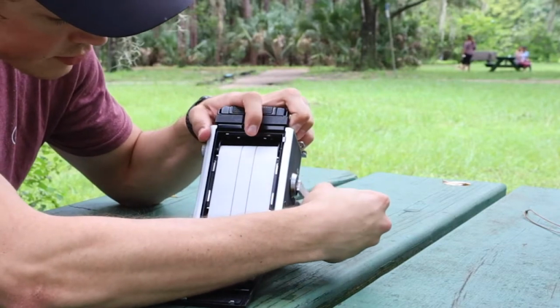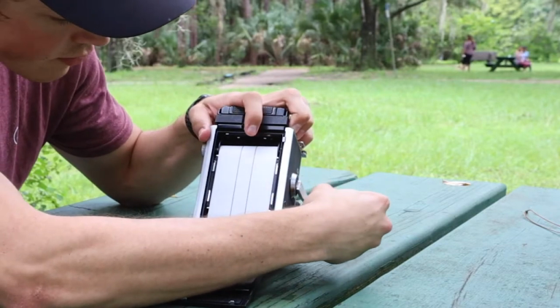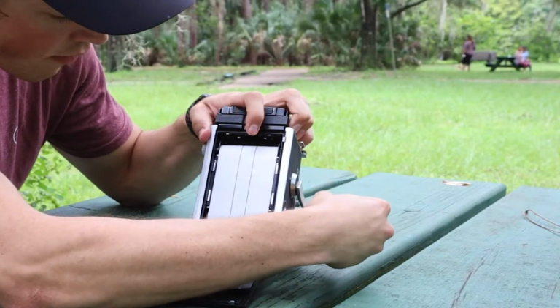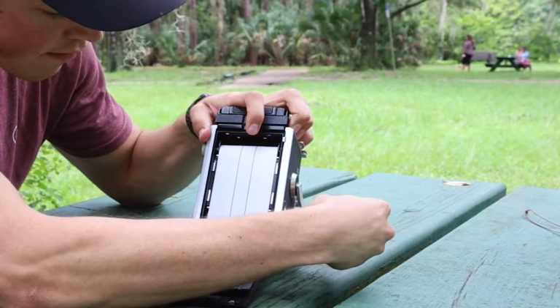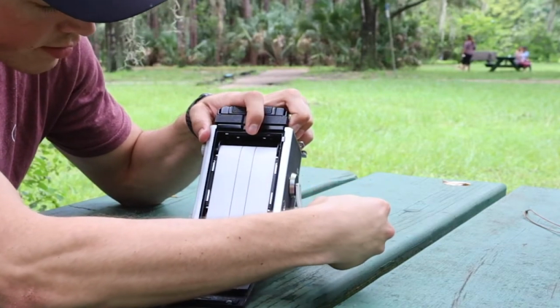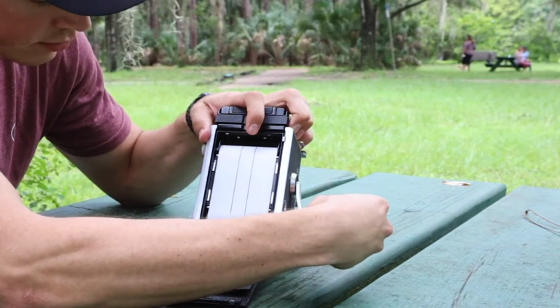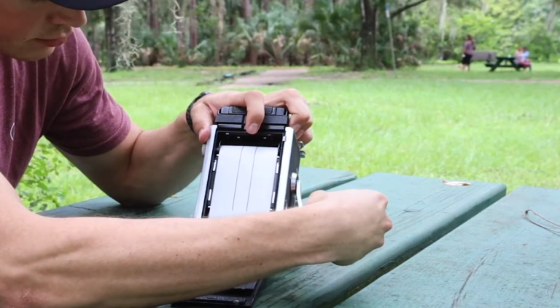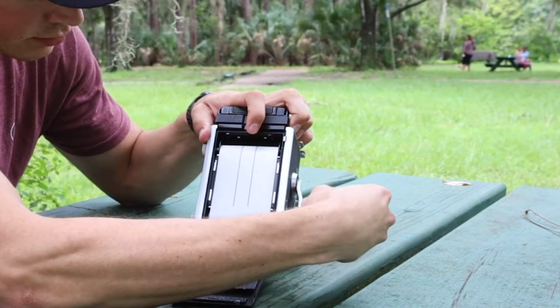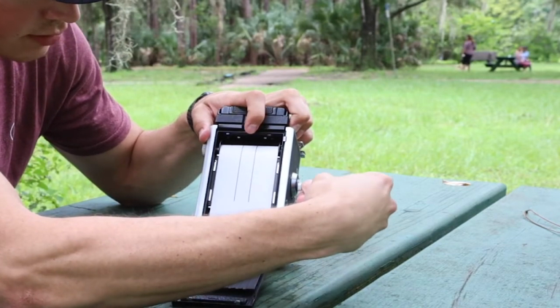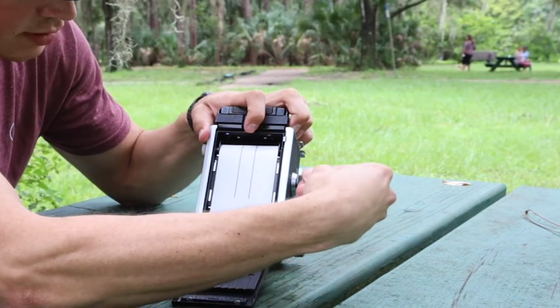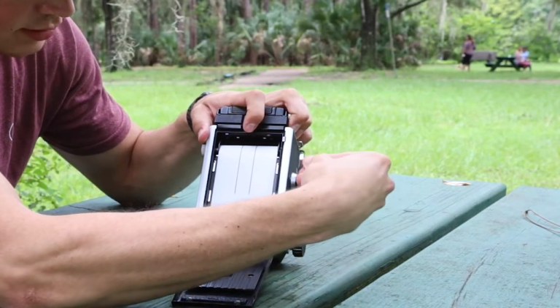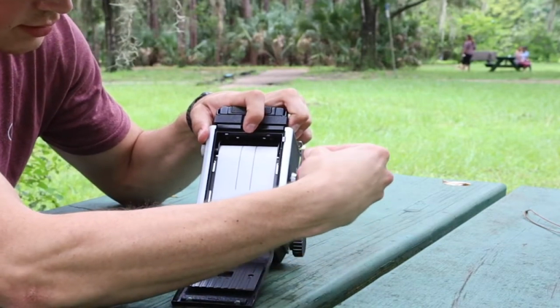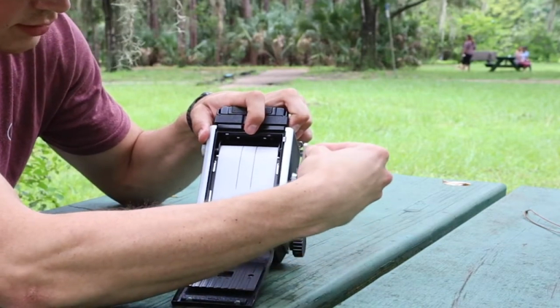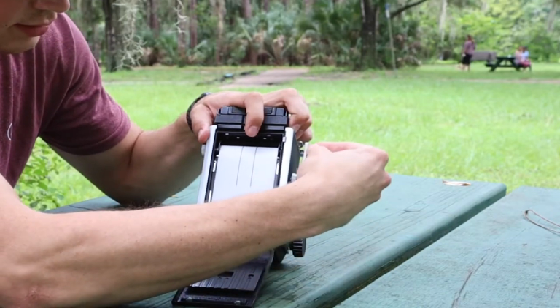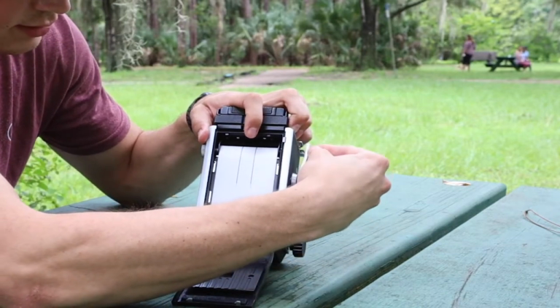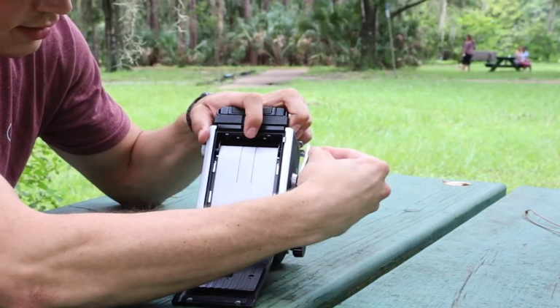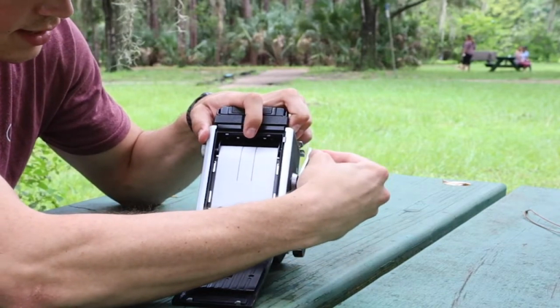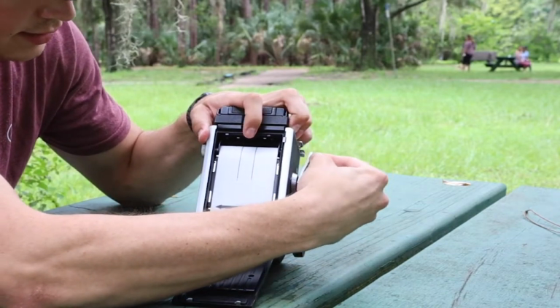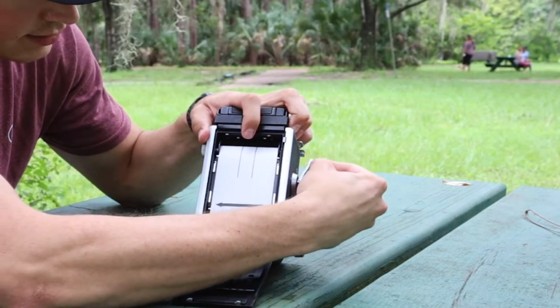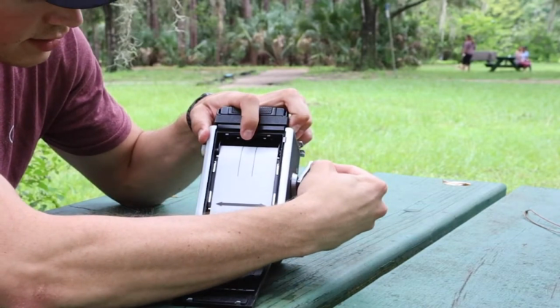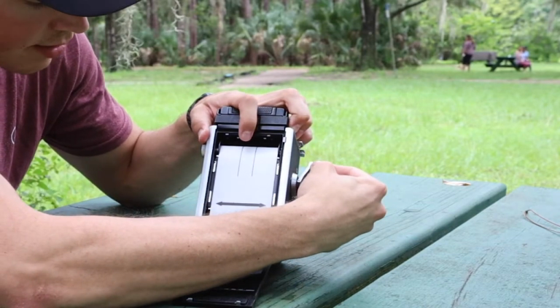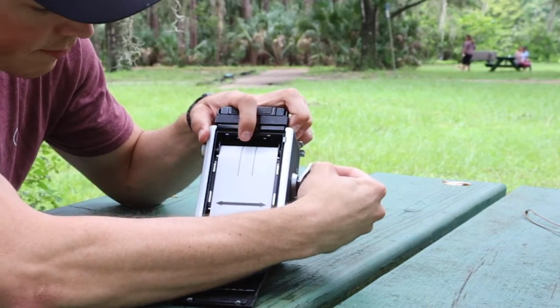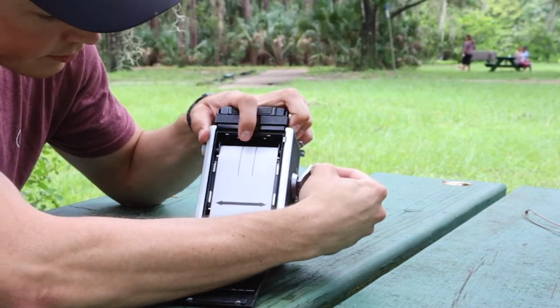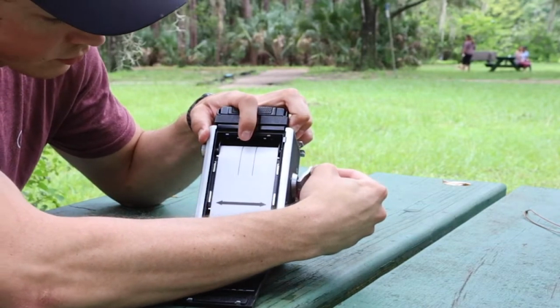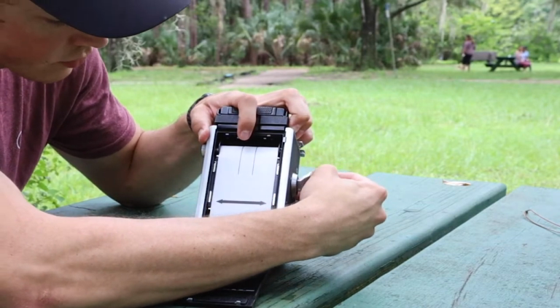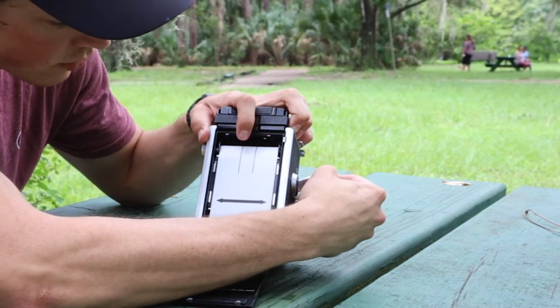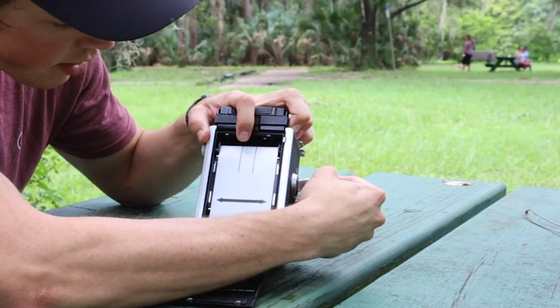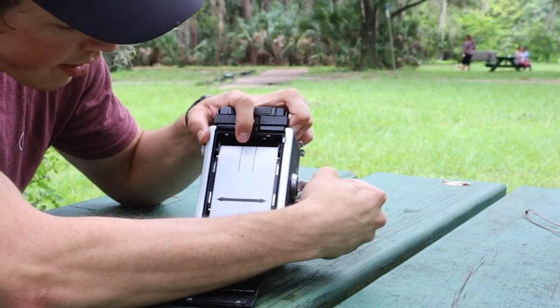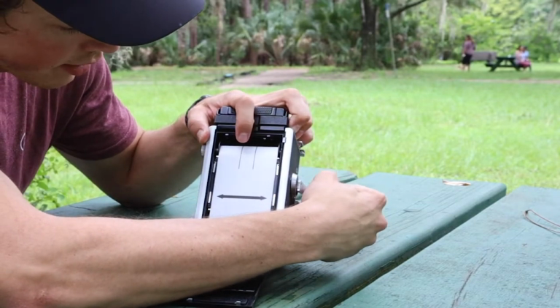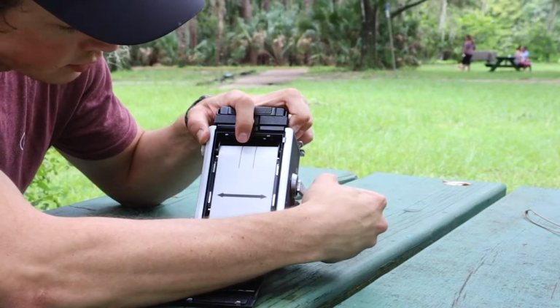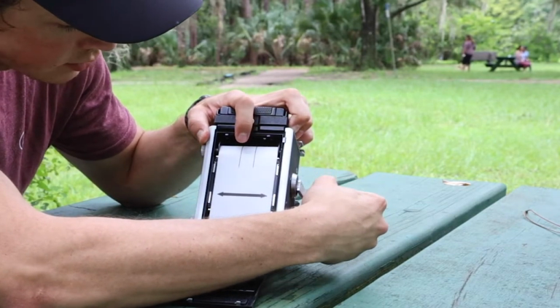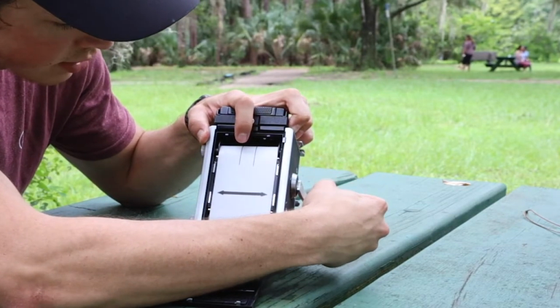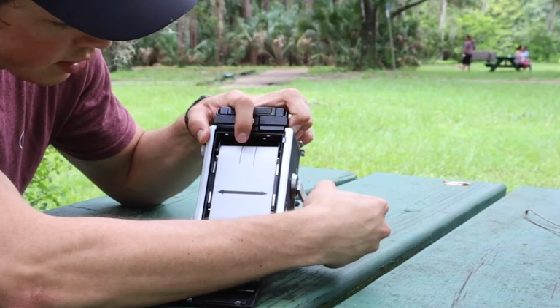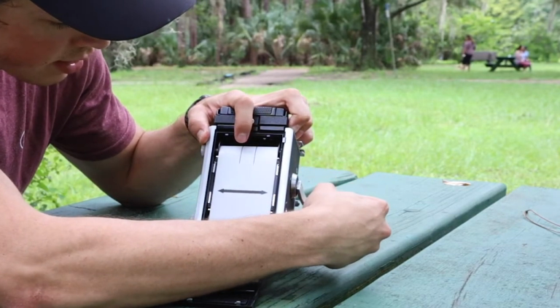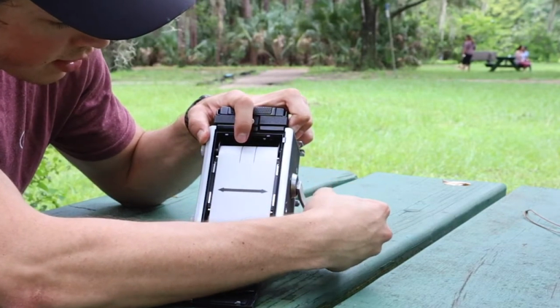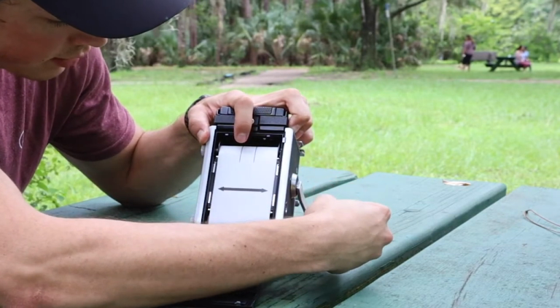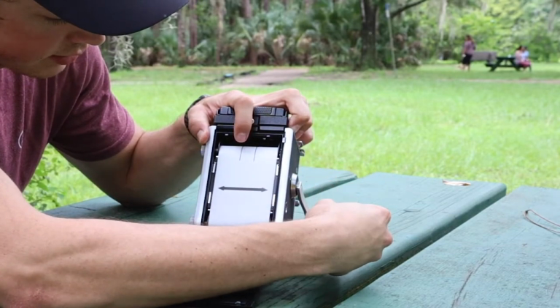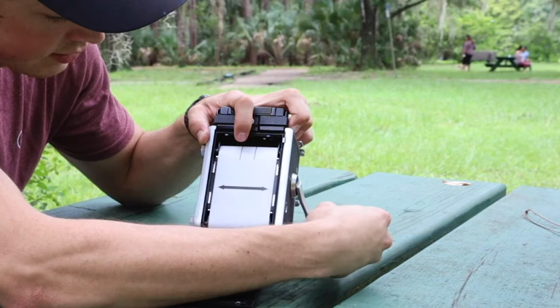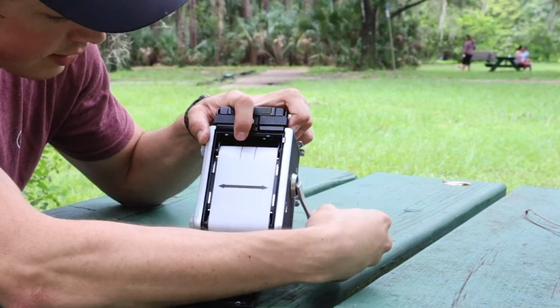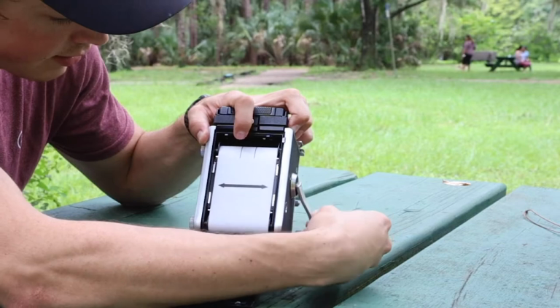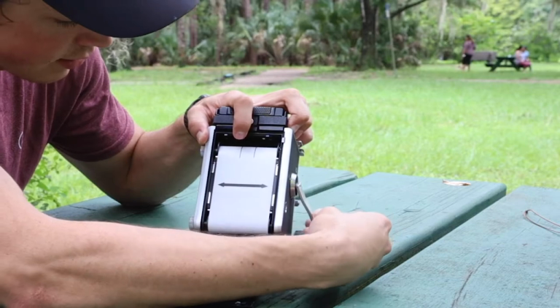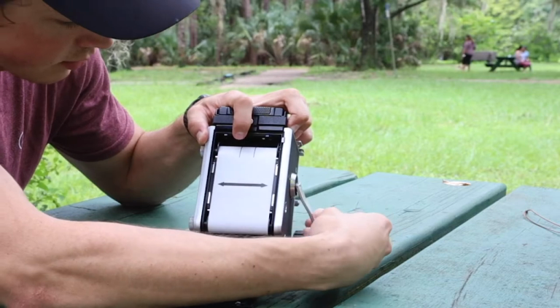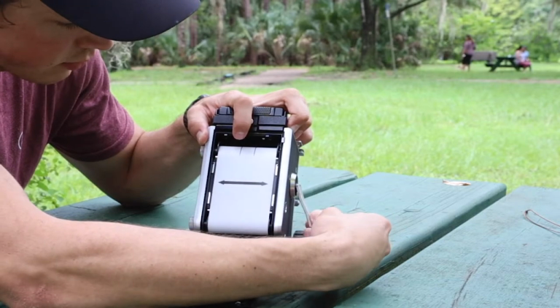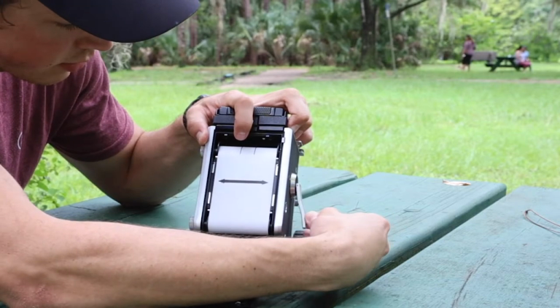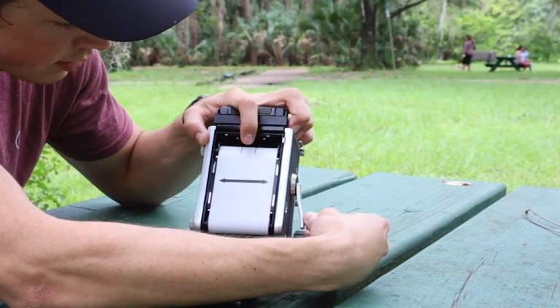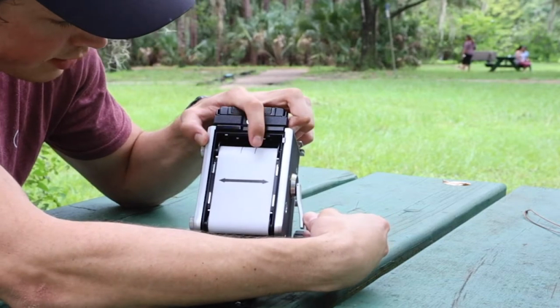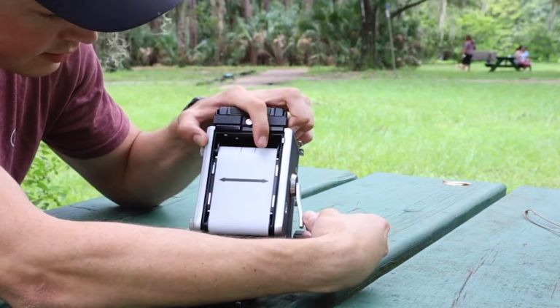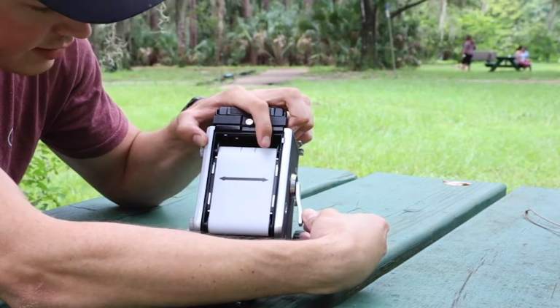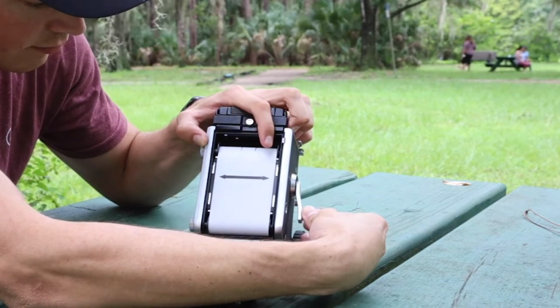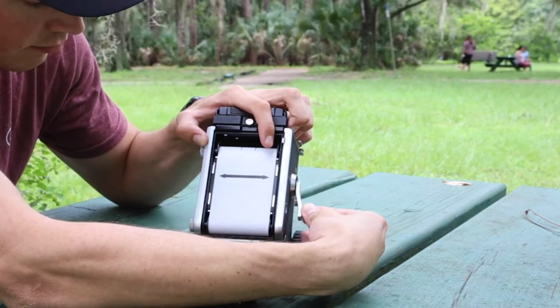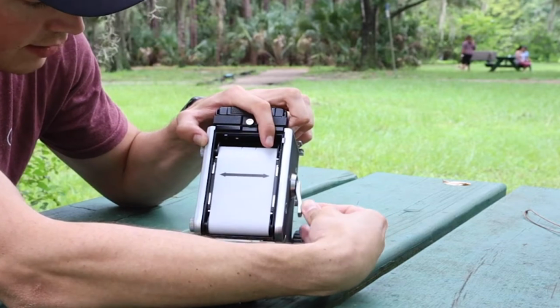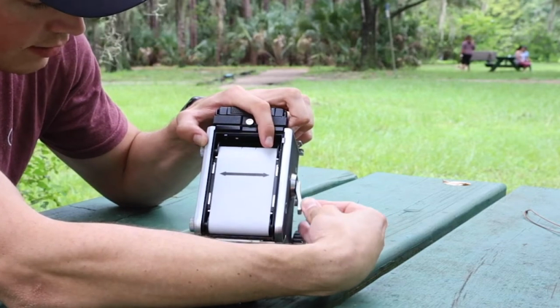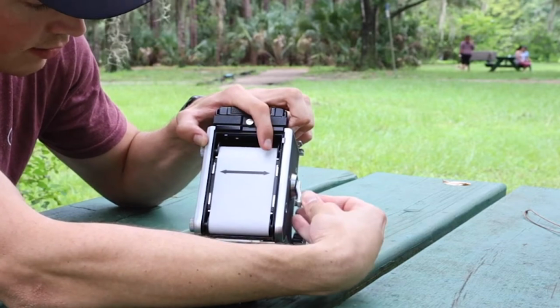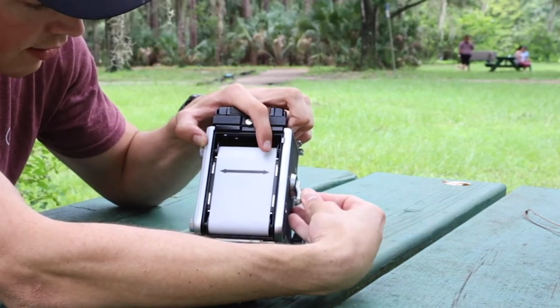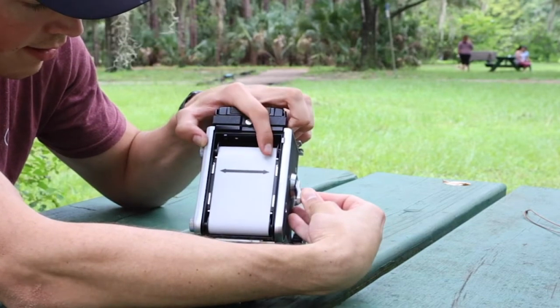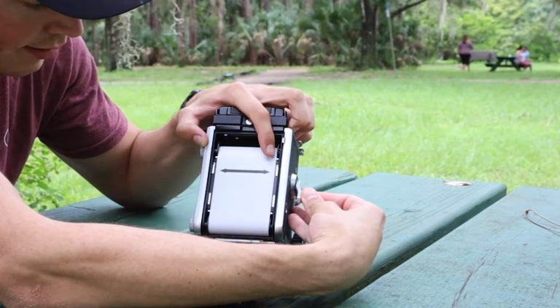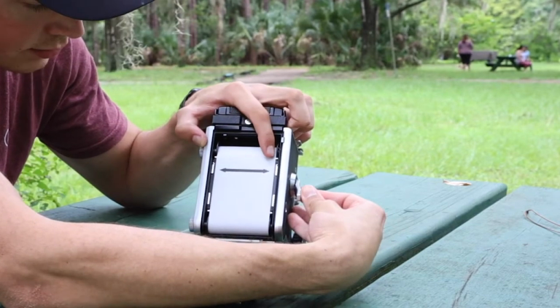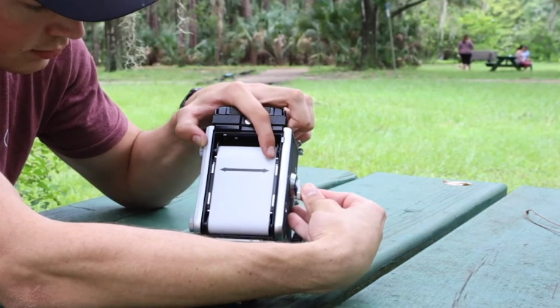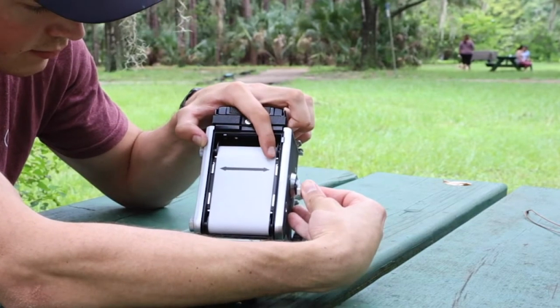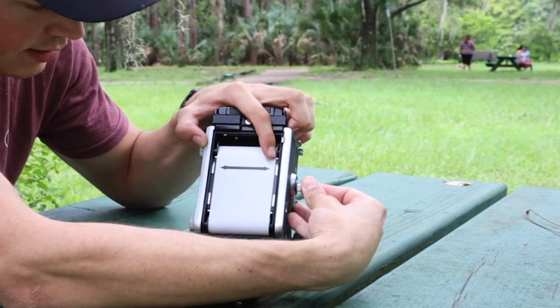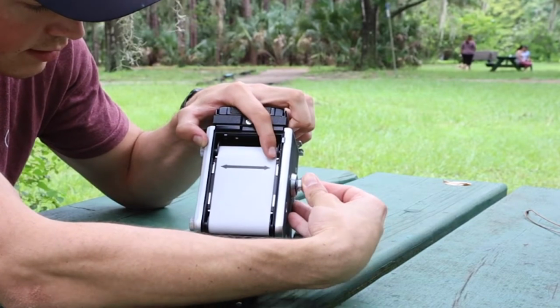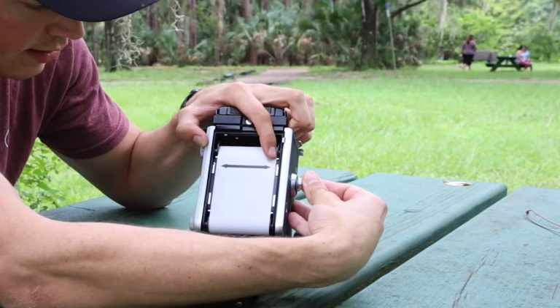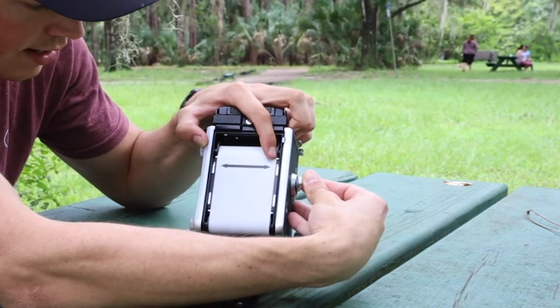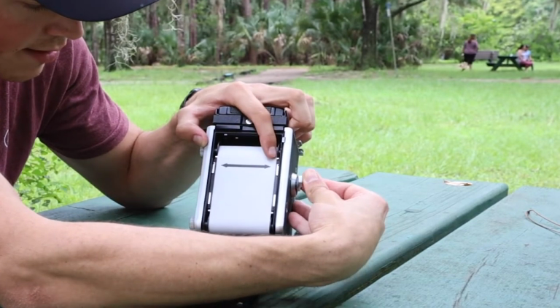Turn until it lines up, and this arrow hits that red dot right there.